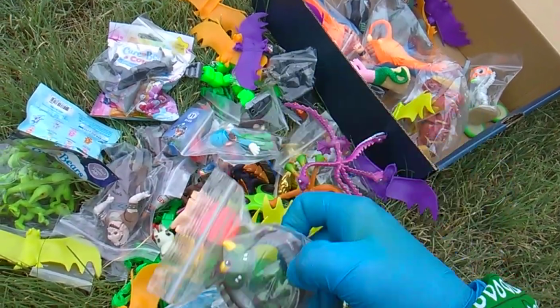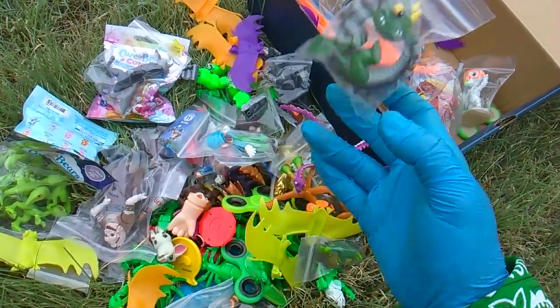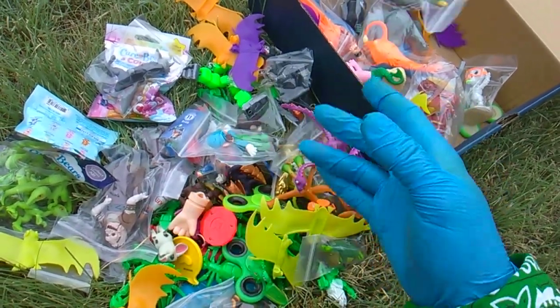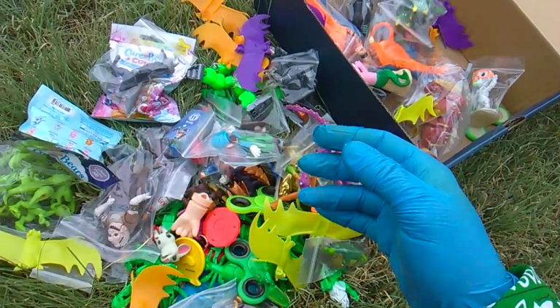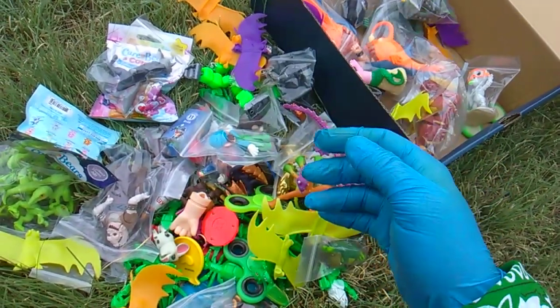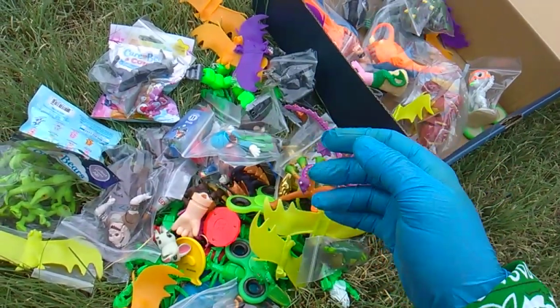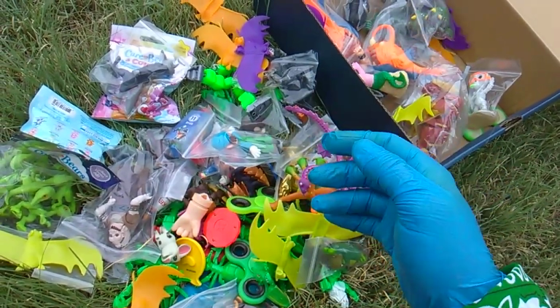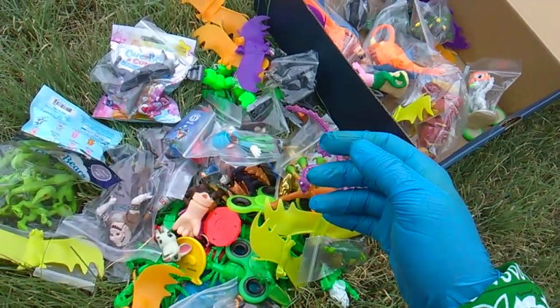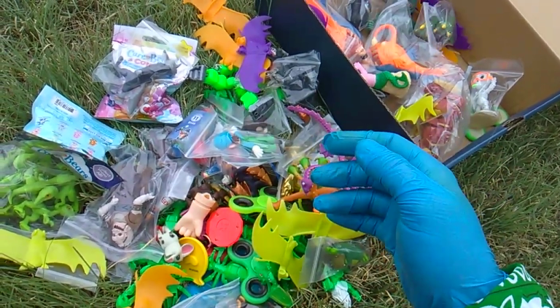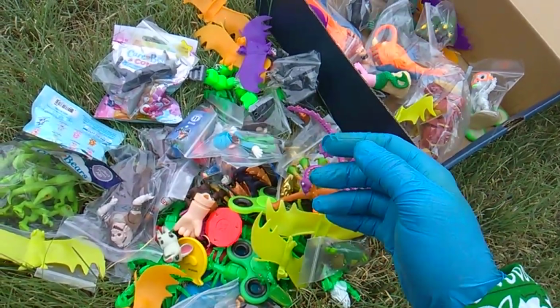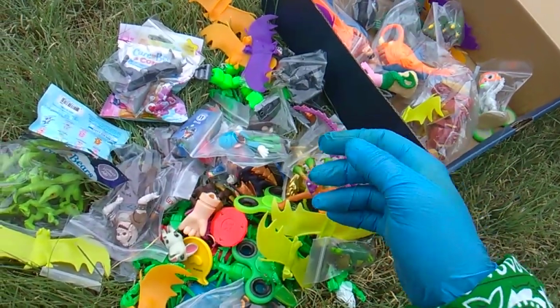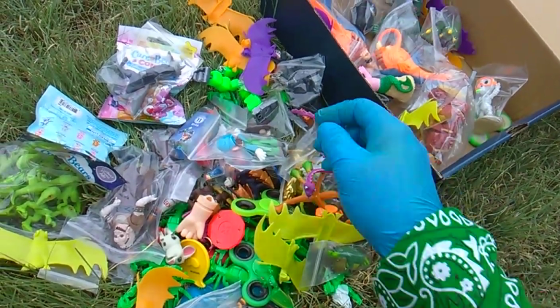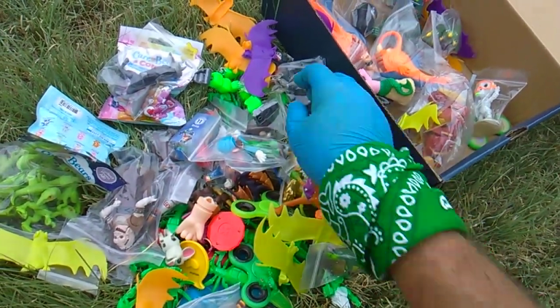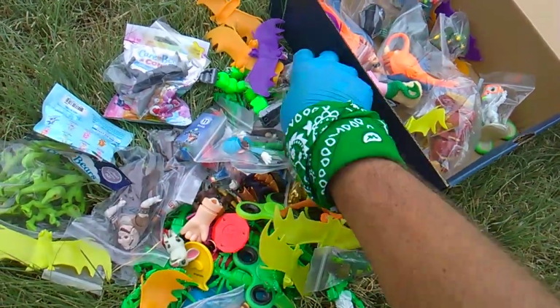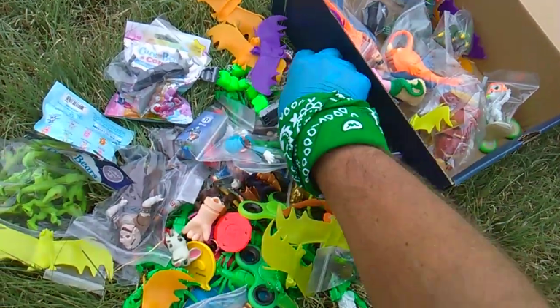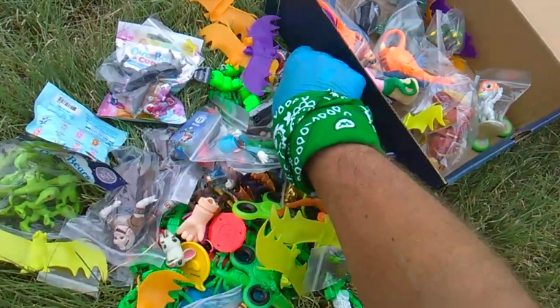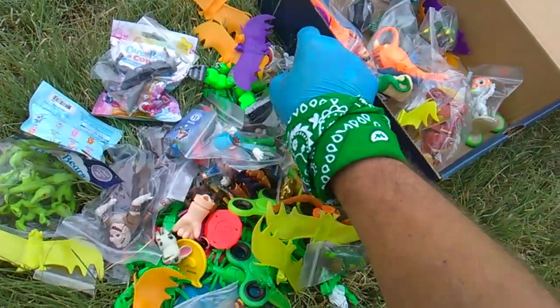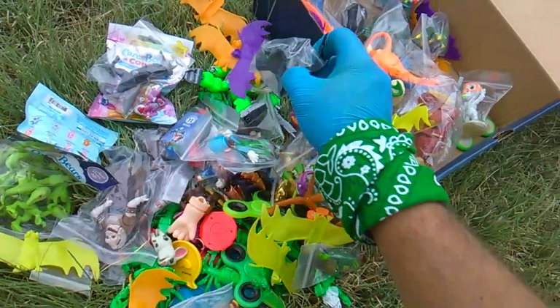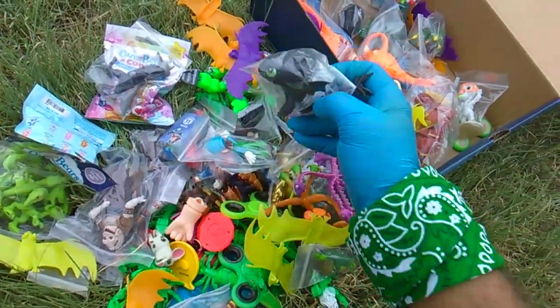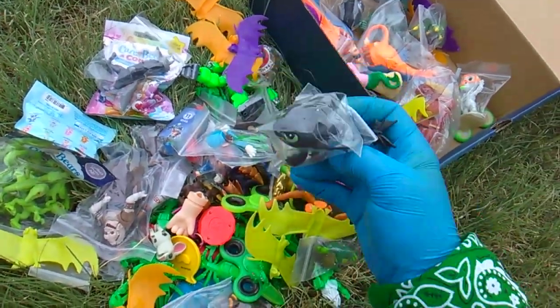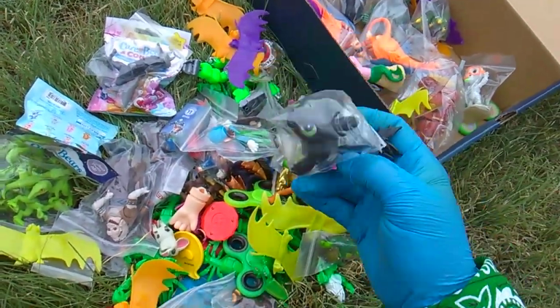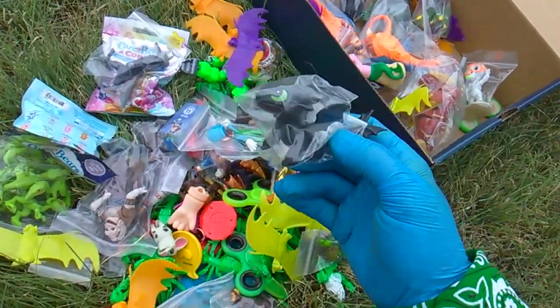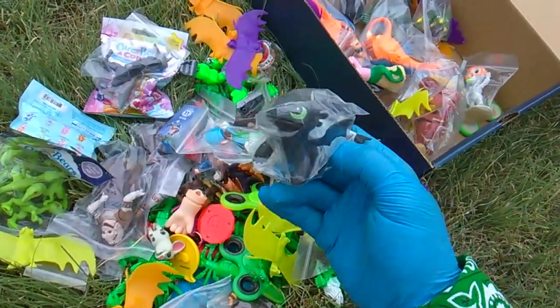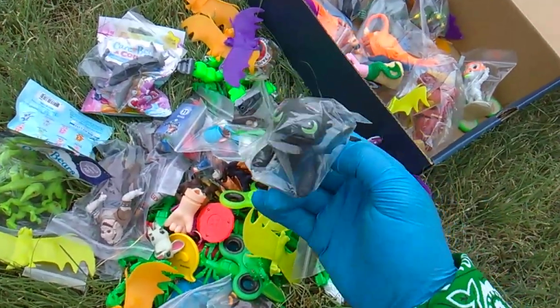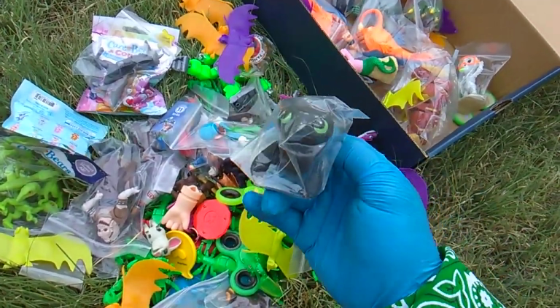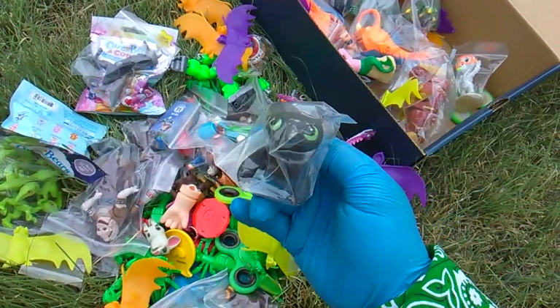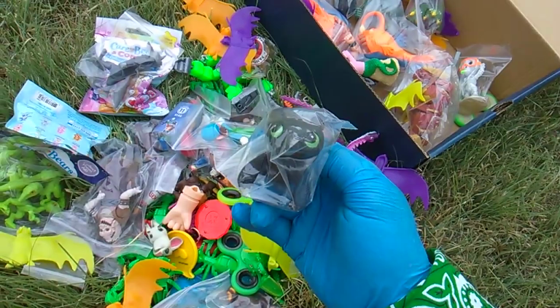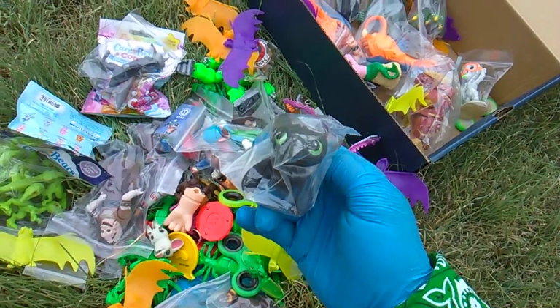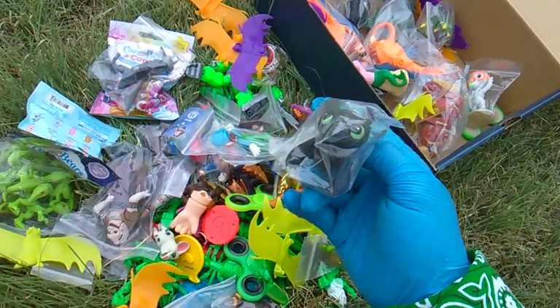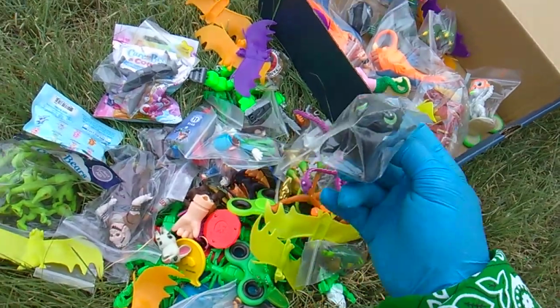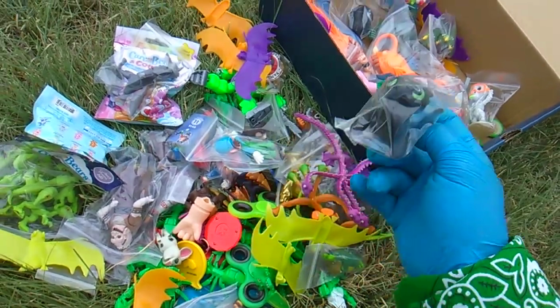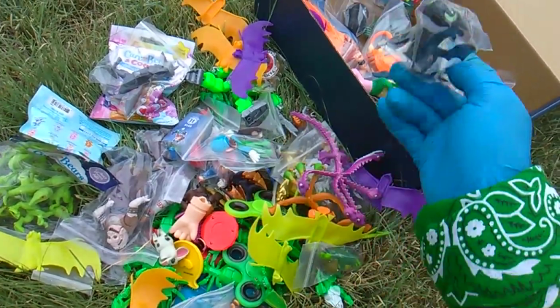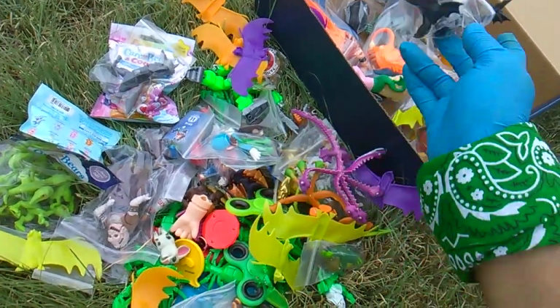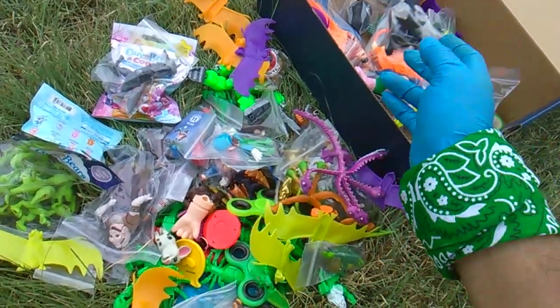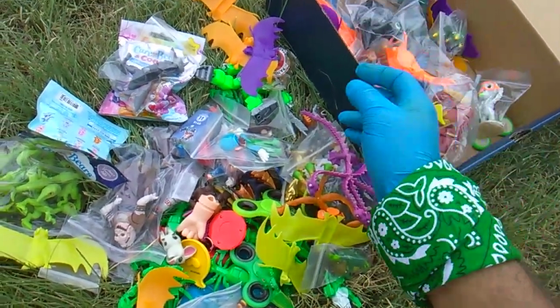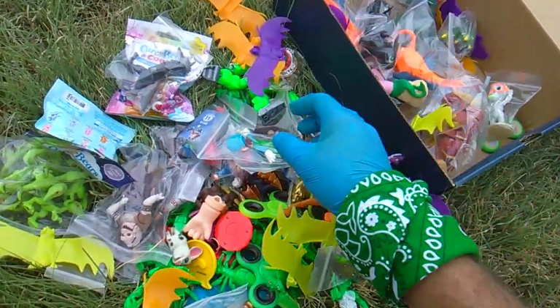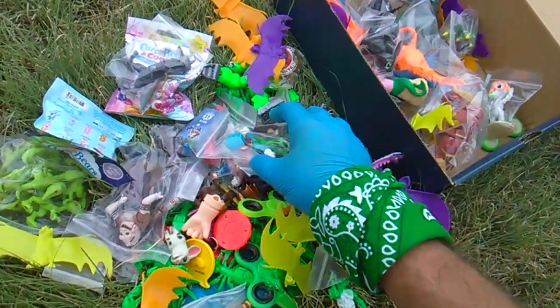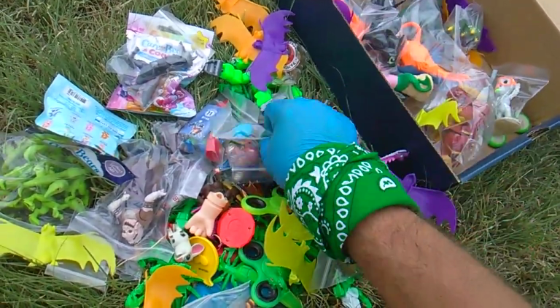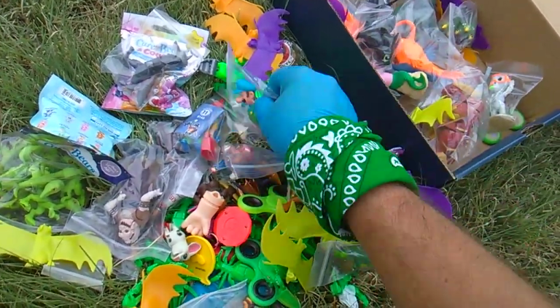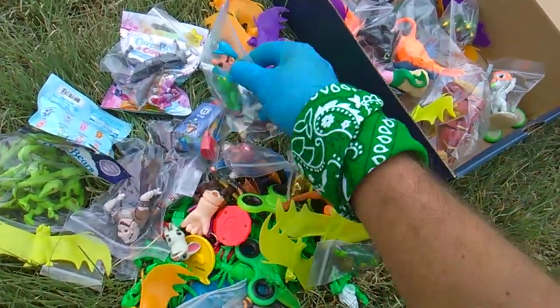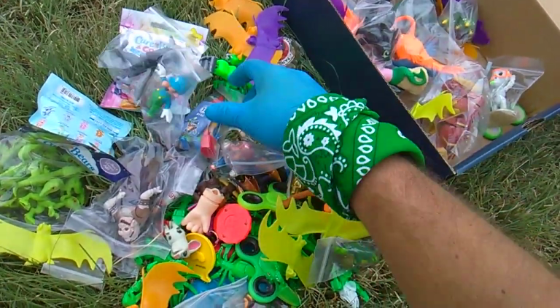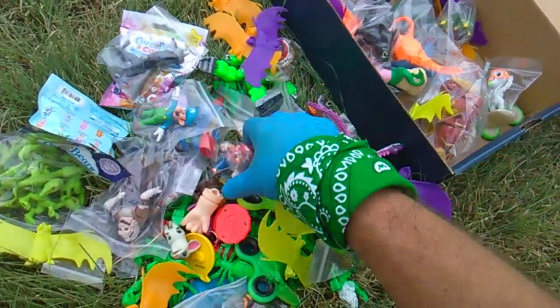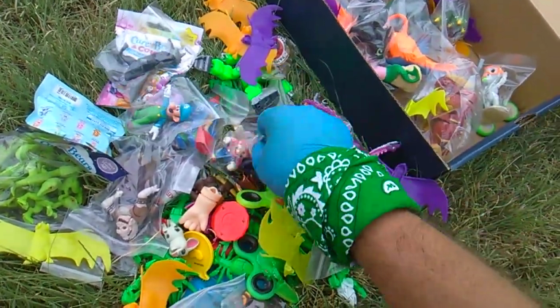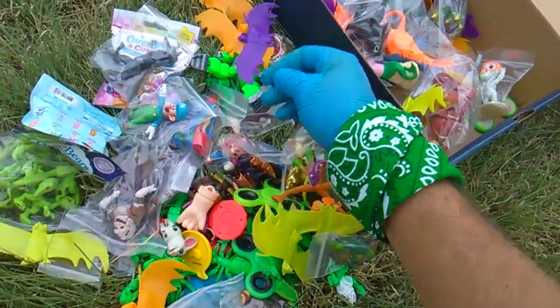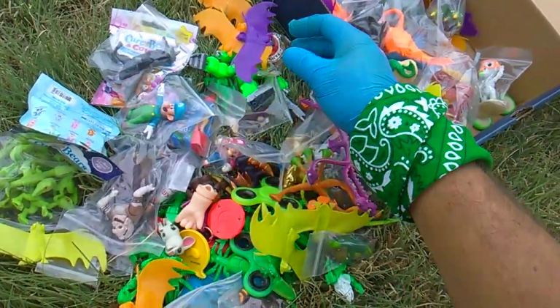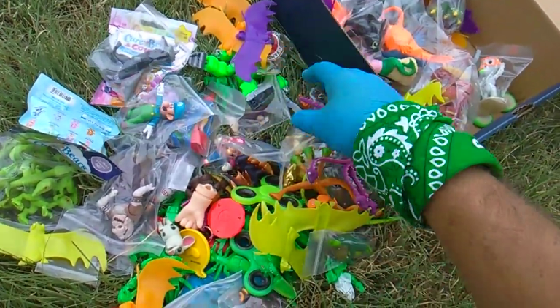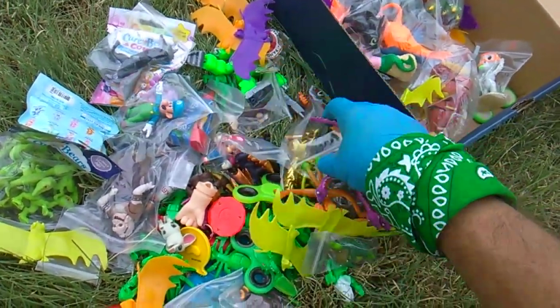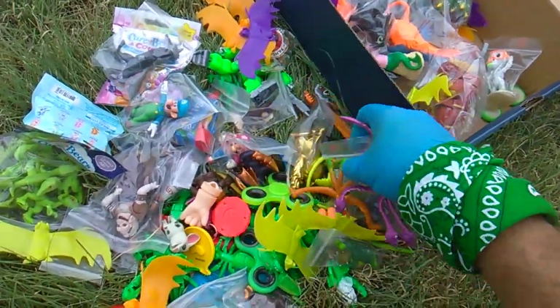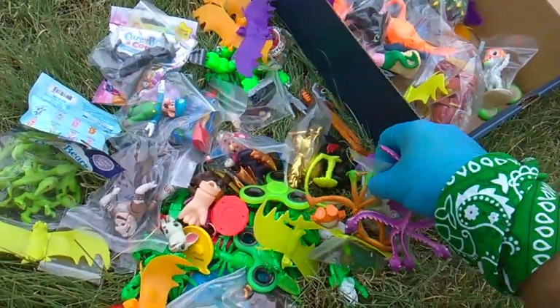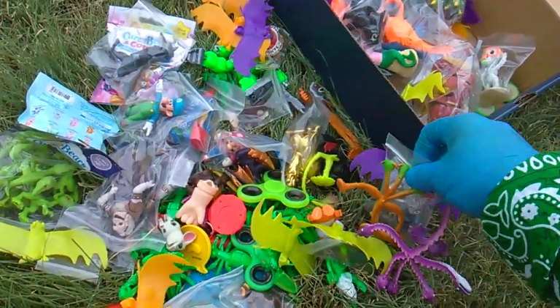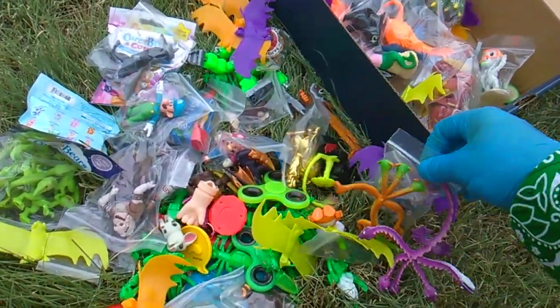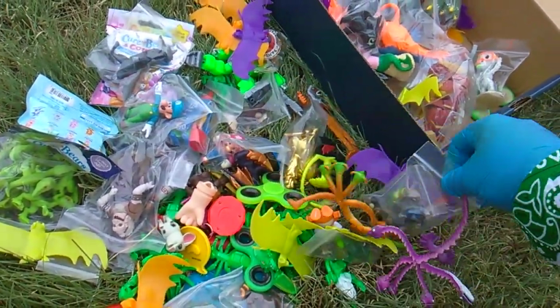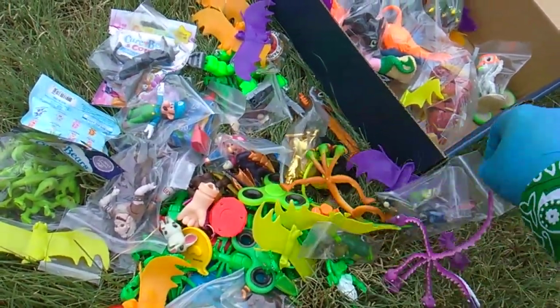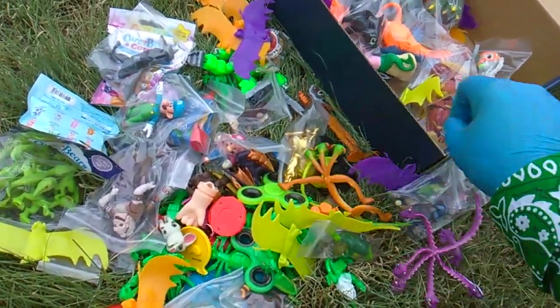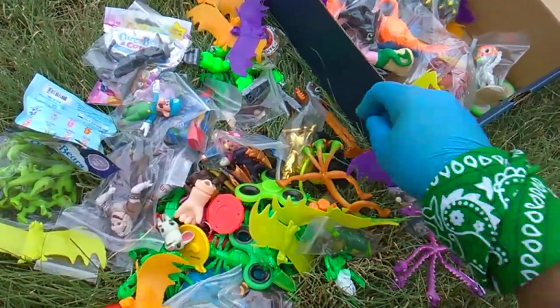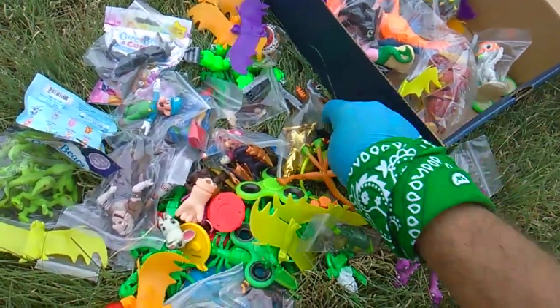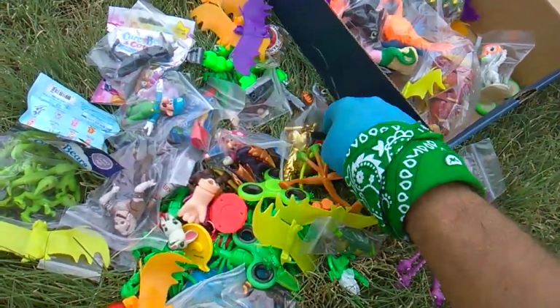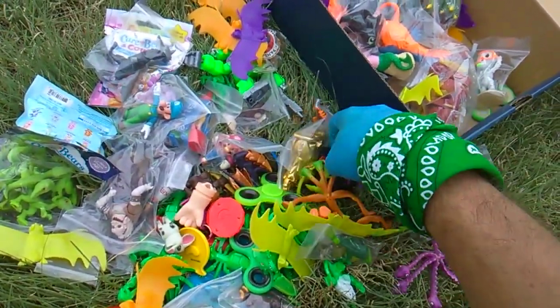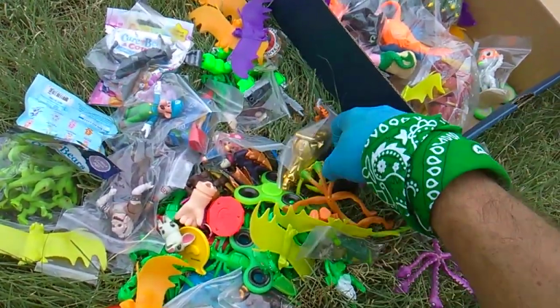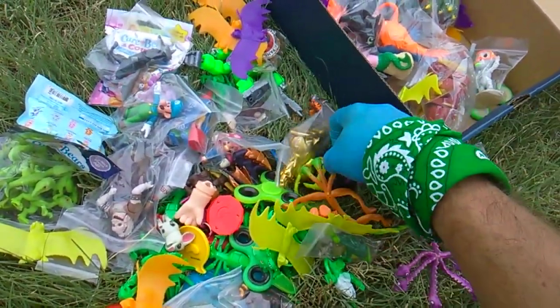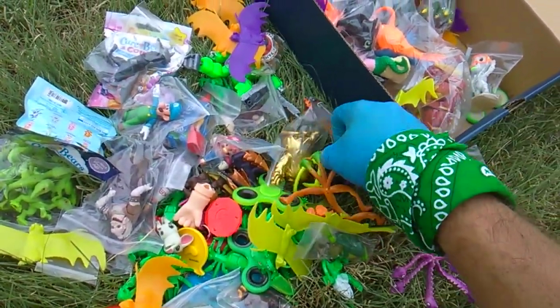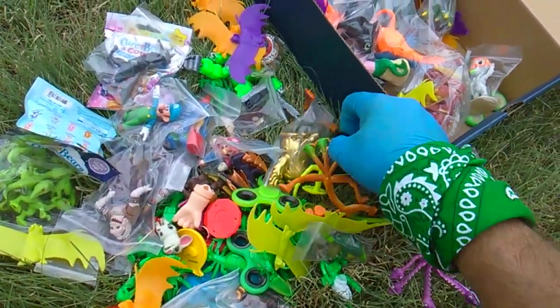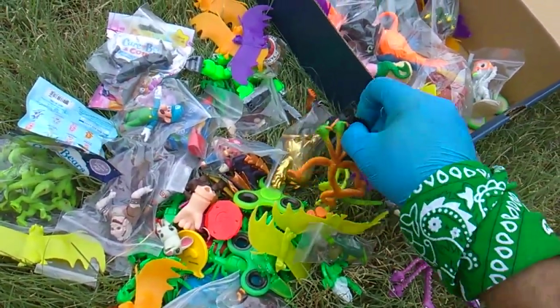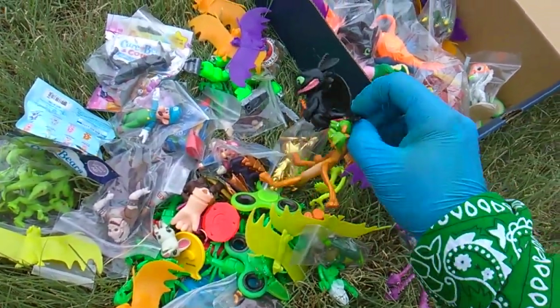I got Belchin' Barf, I got a Toothless, and I think a second version of Toothless. I got those new.